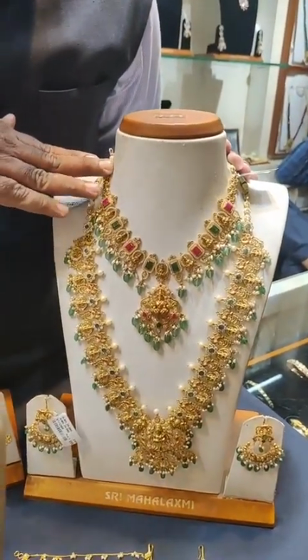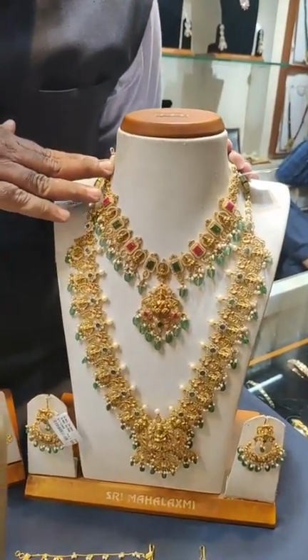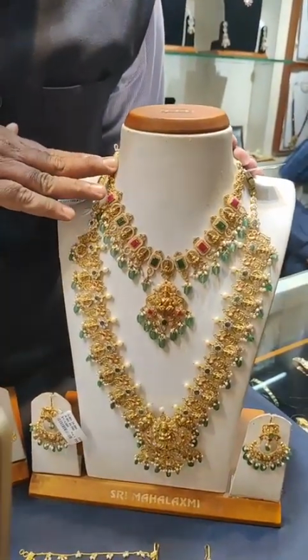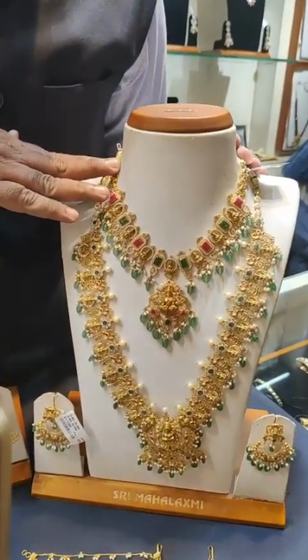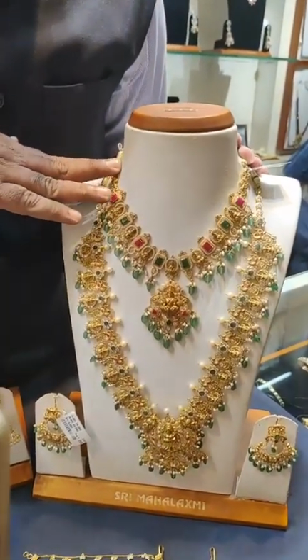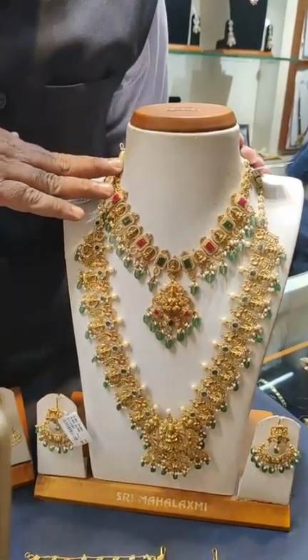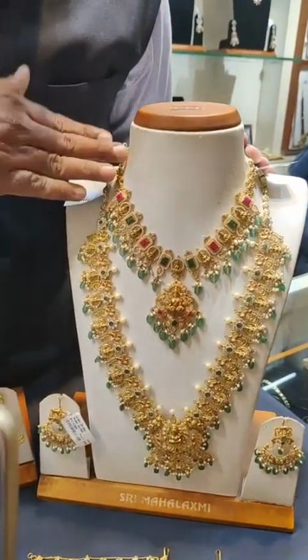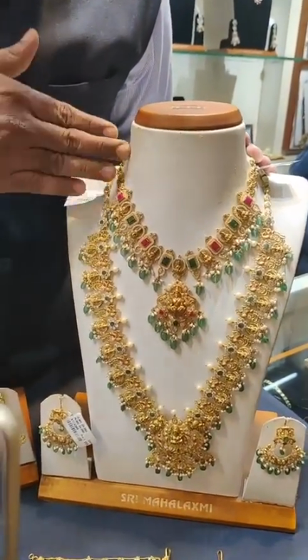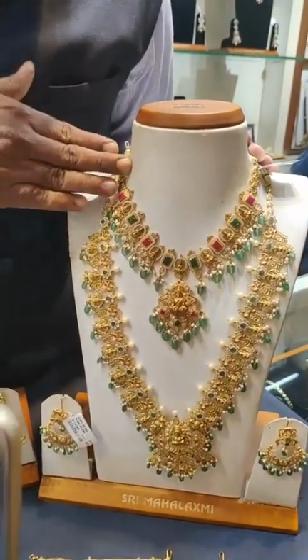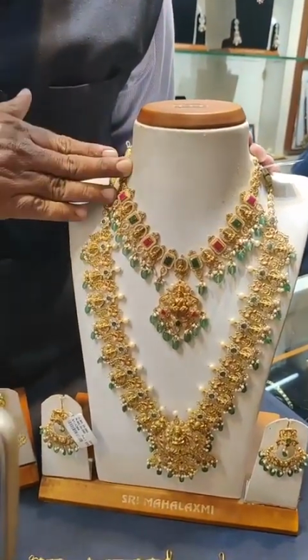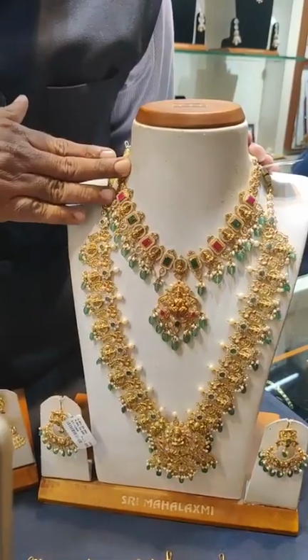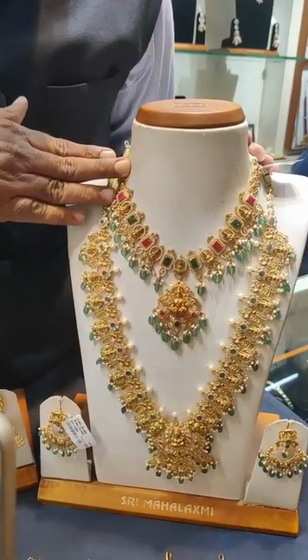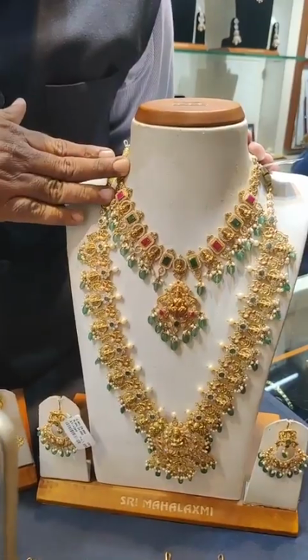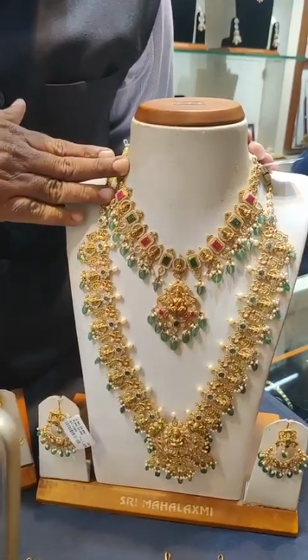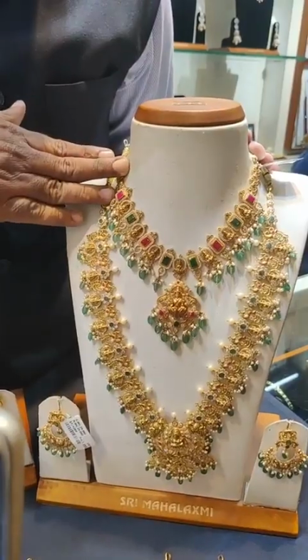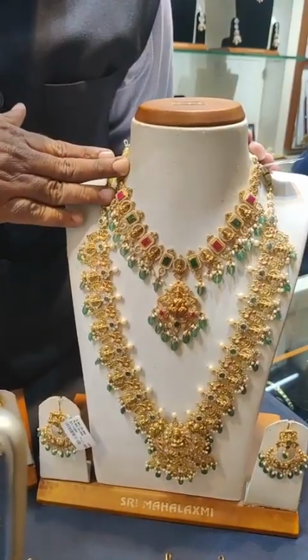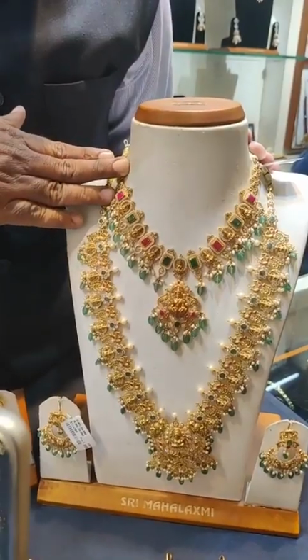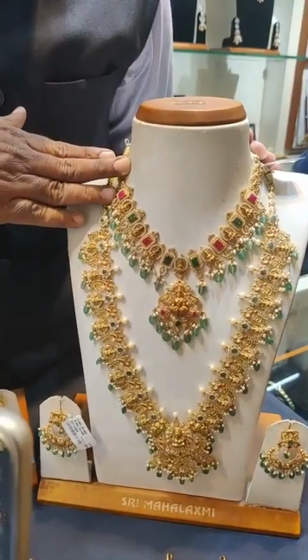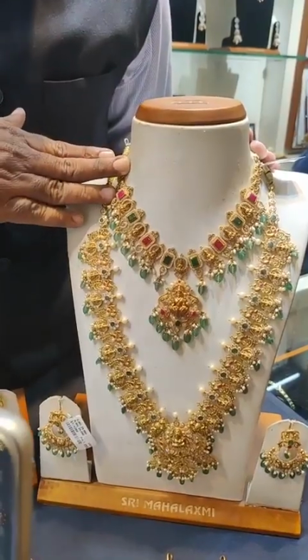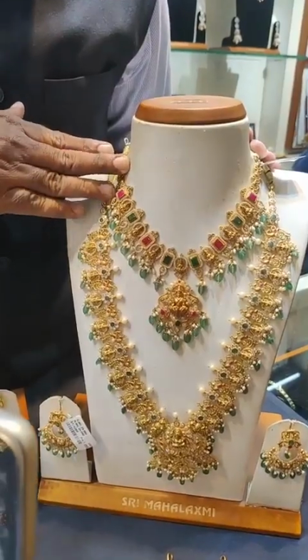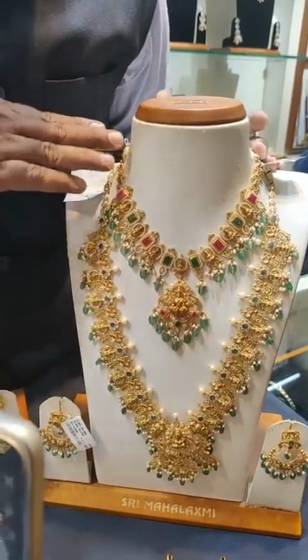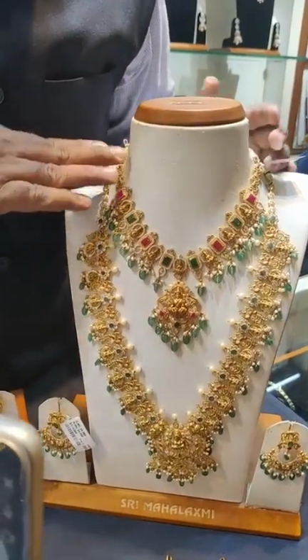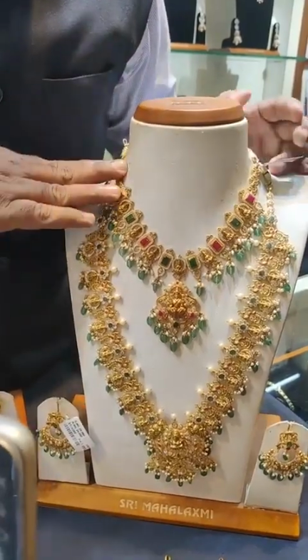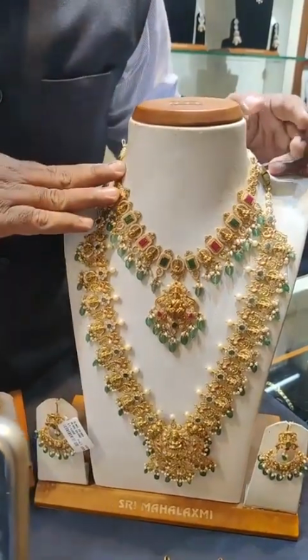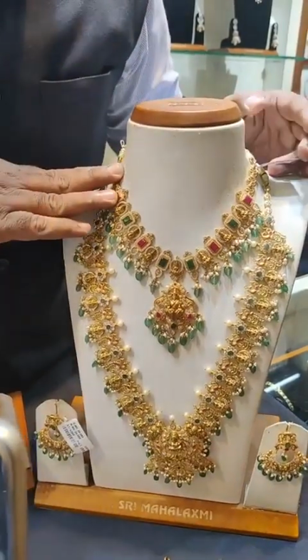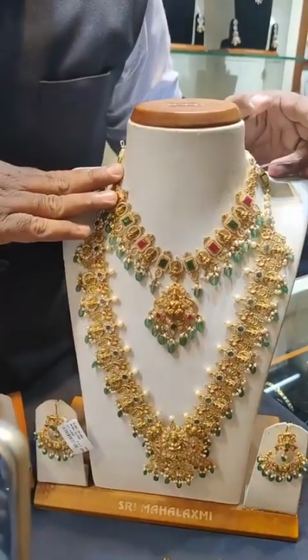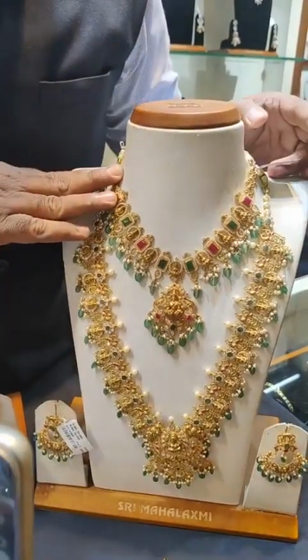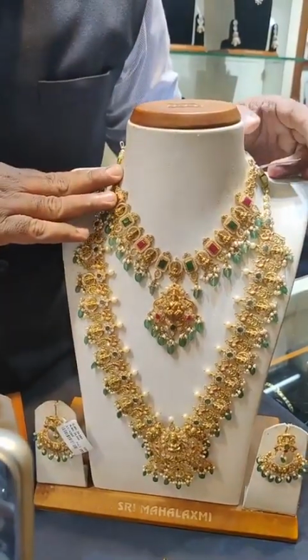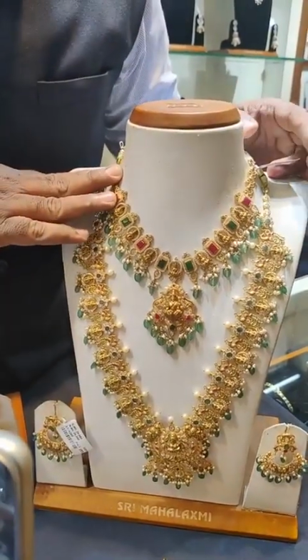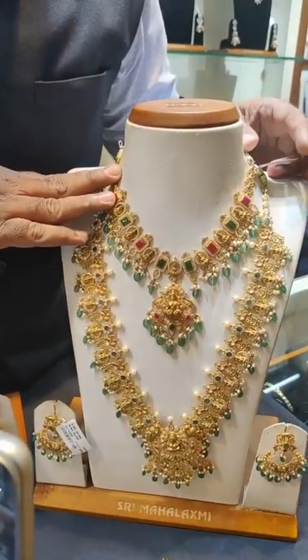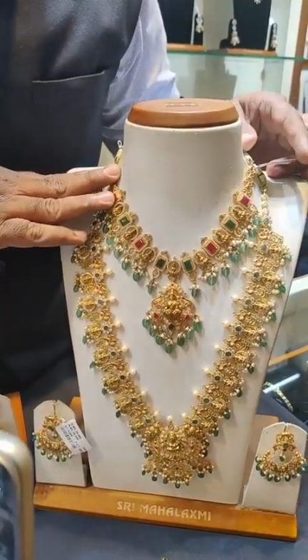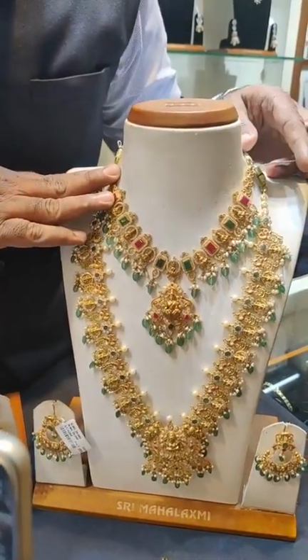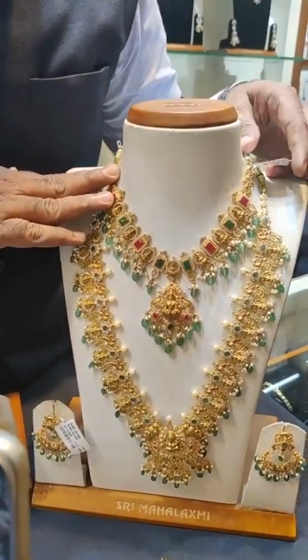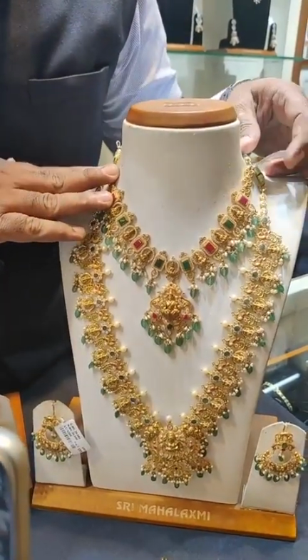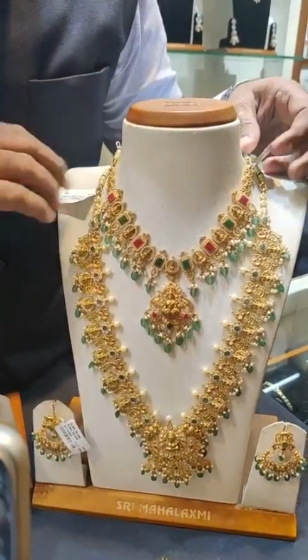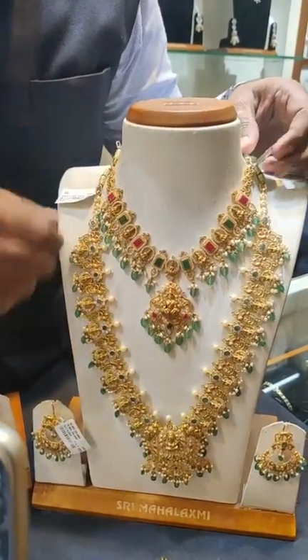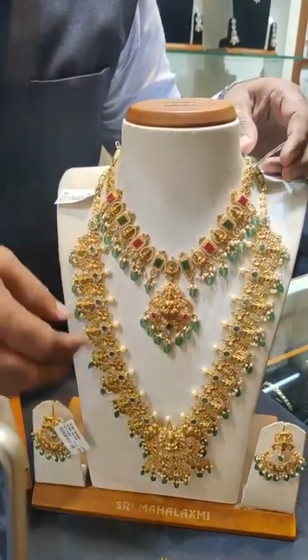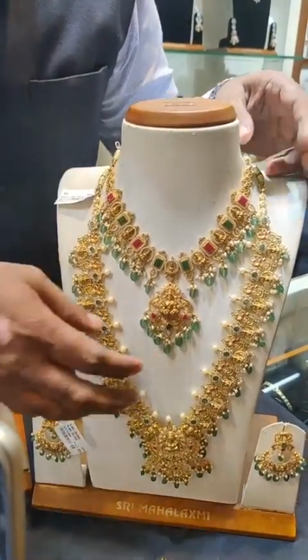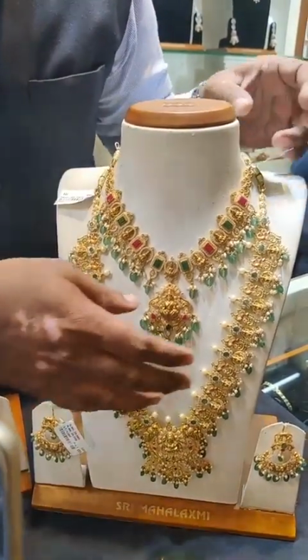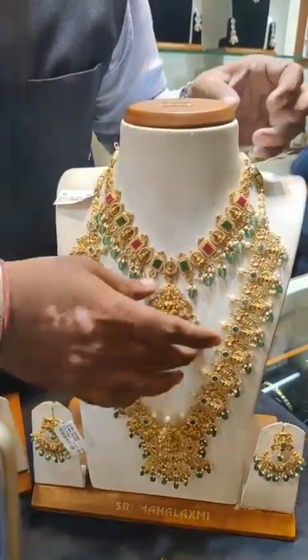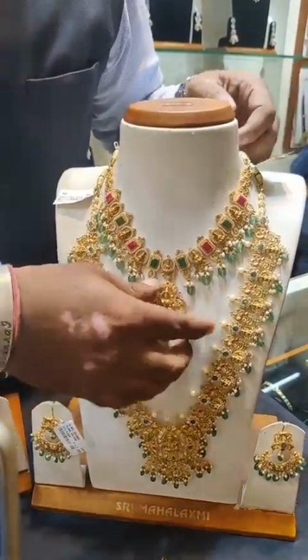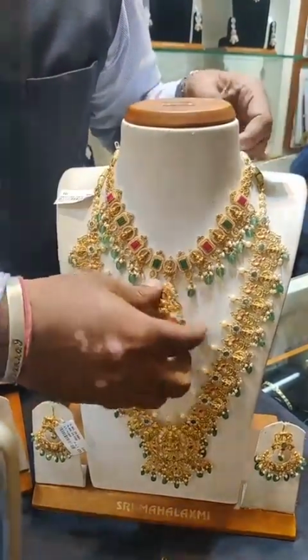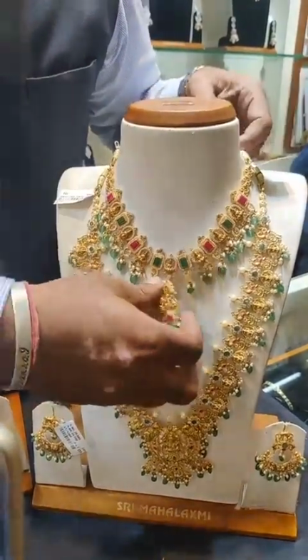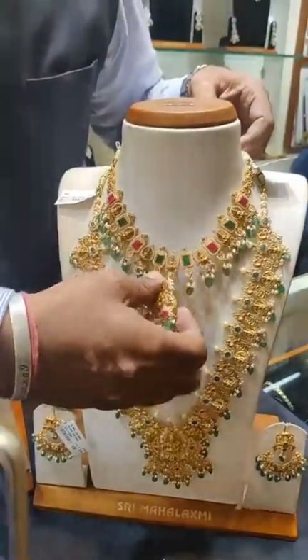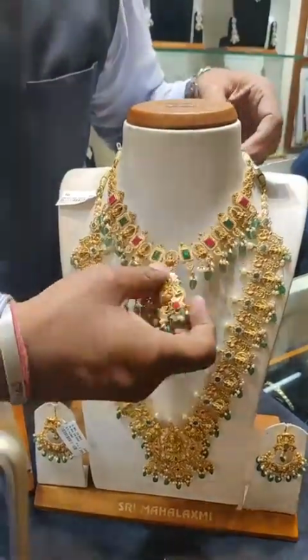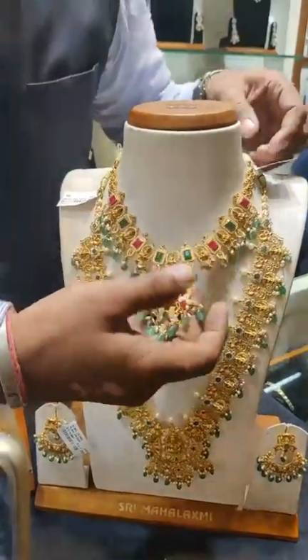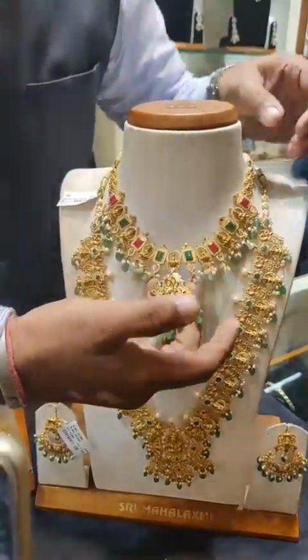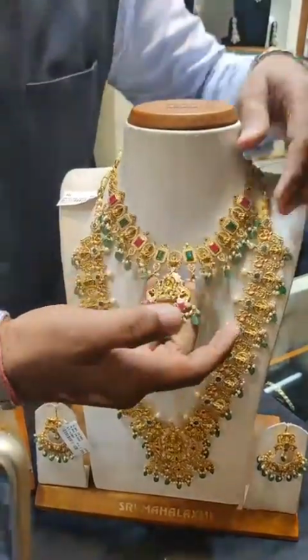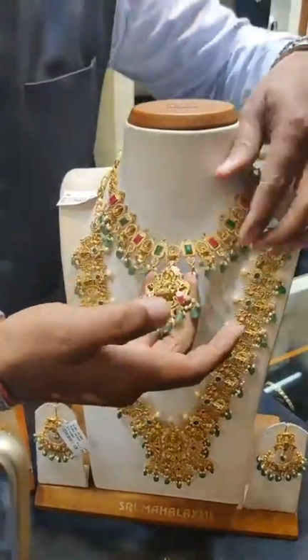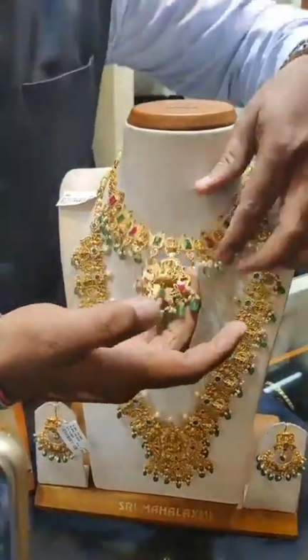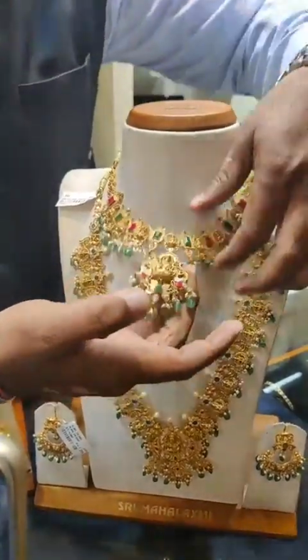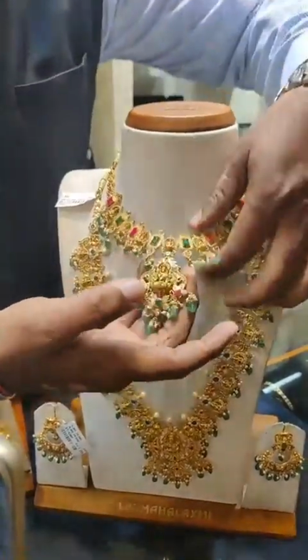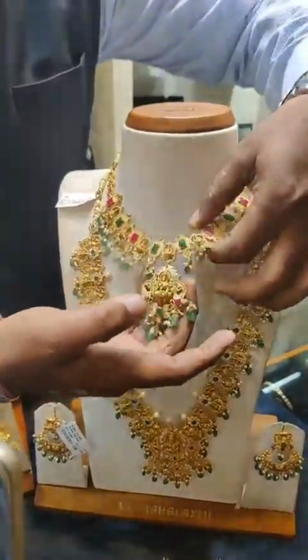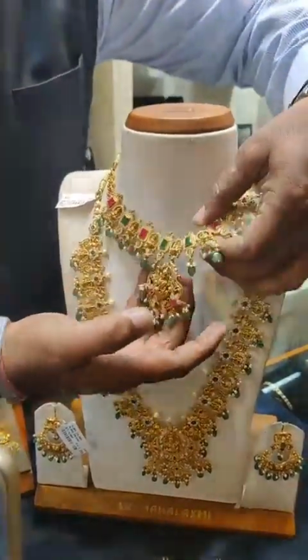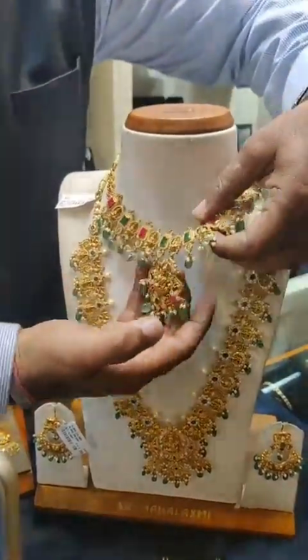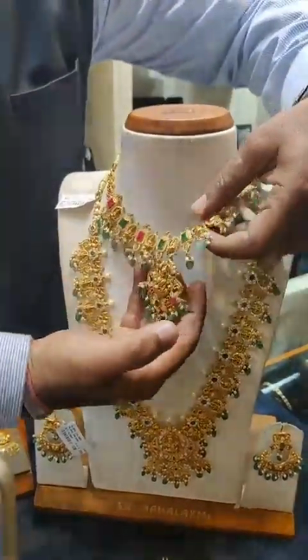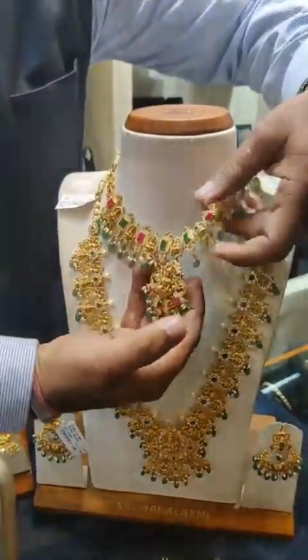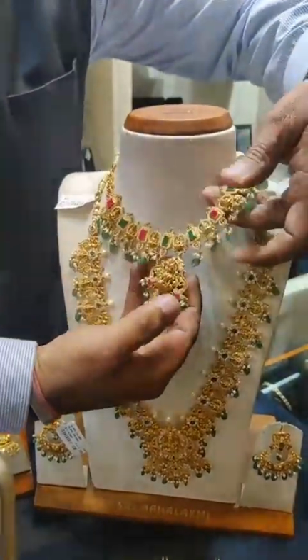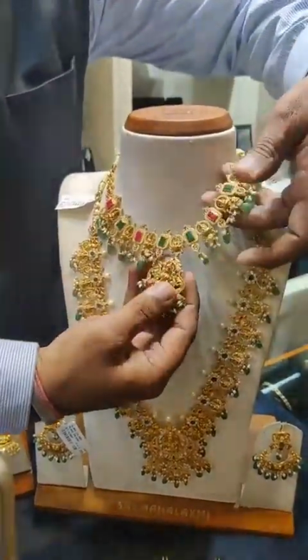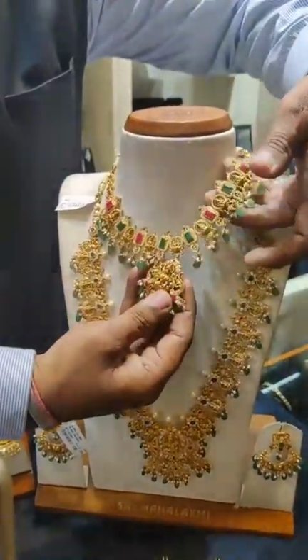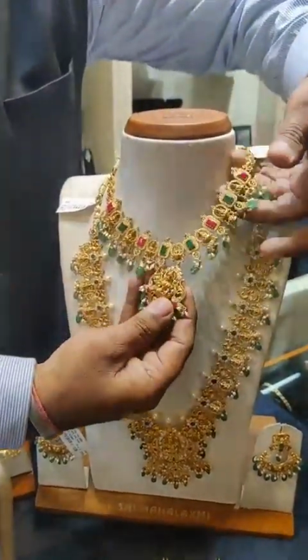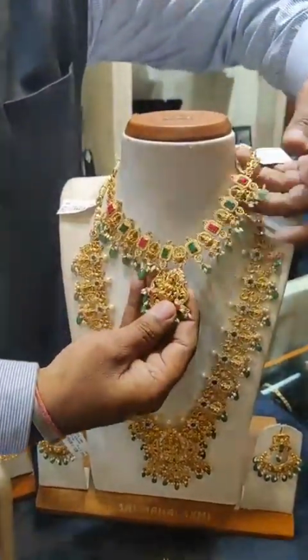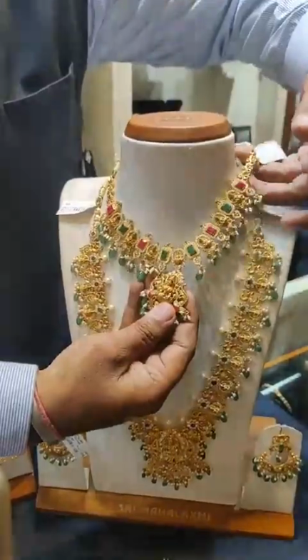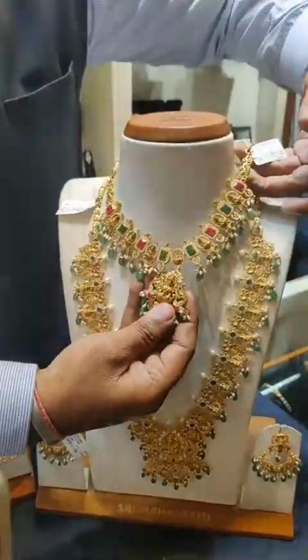If you want a different design, we can make it as per your requirement. The necklace is light weight but heavy looking.